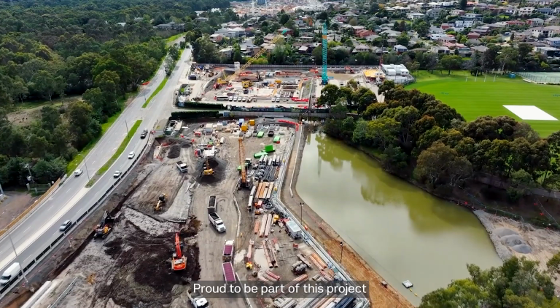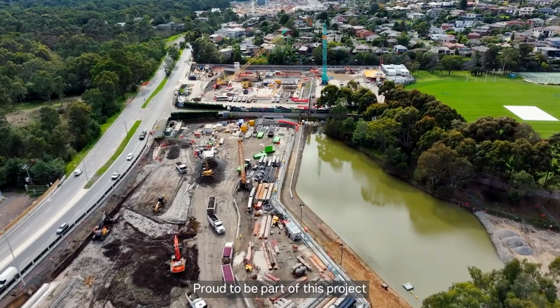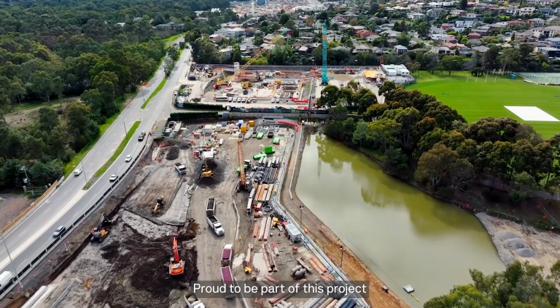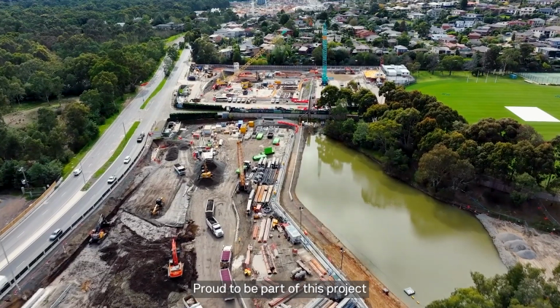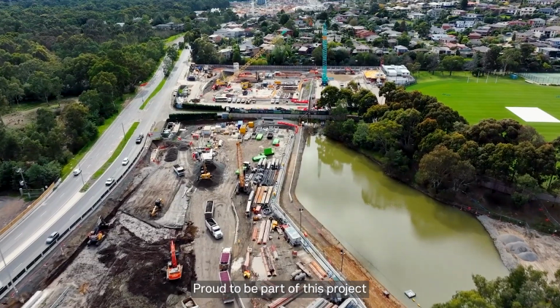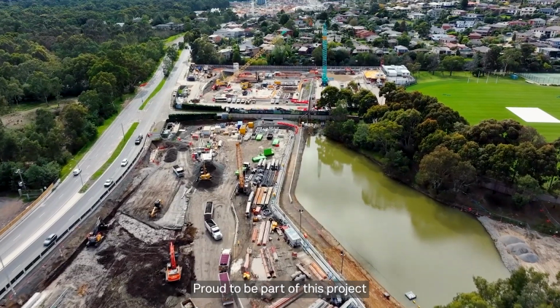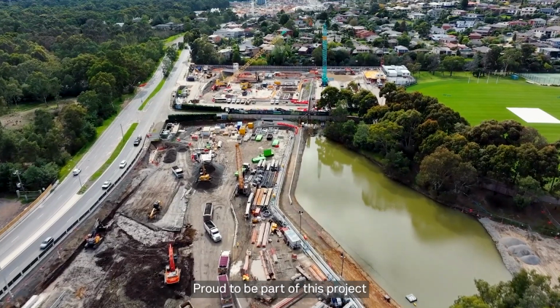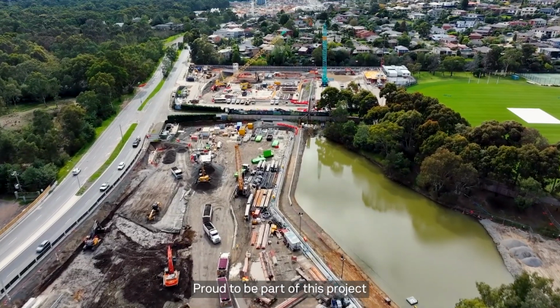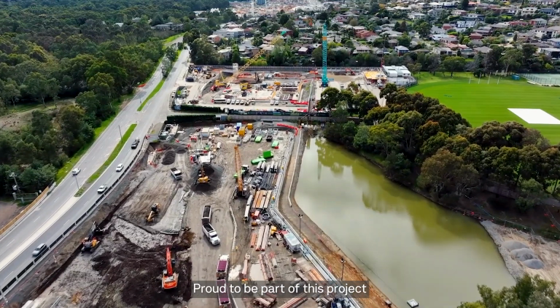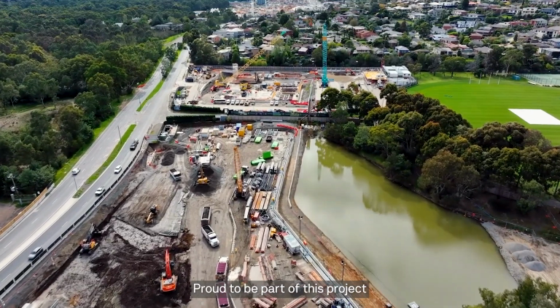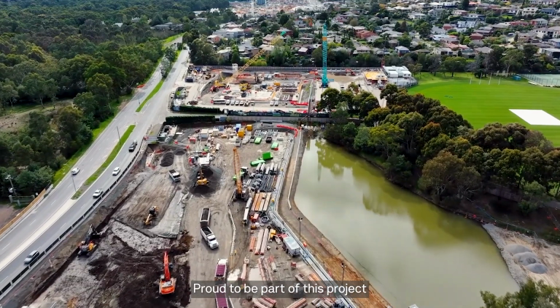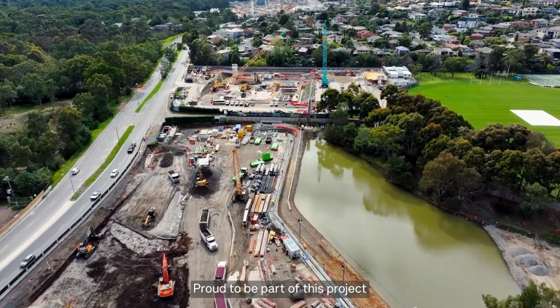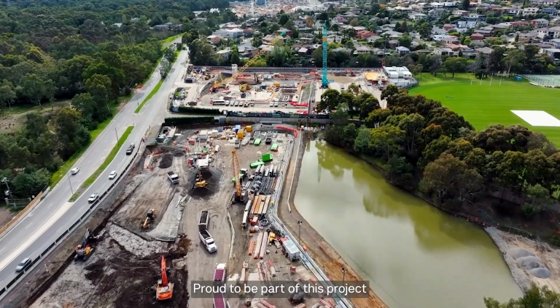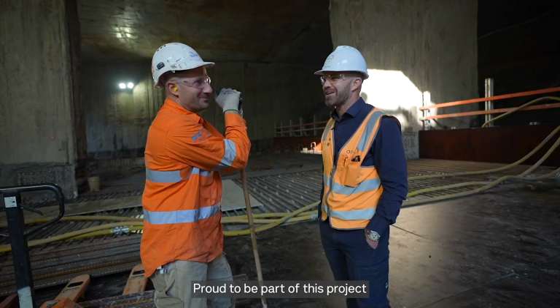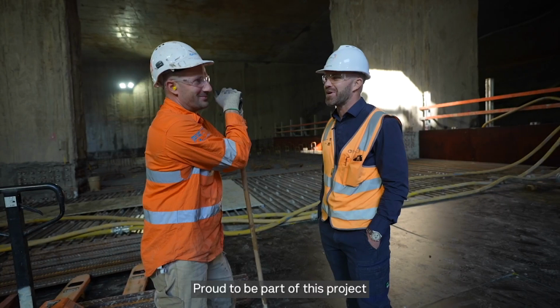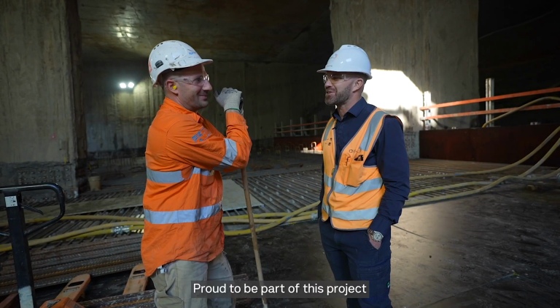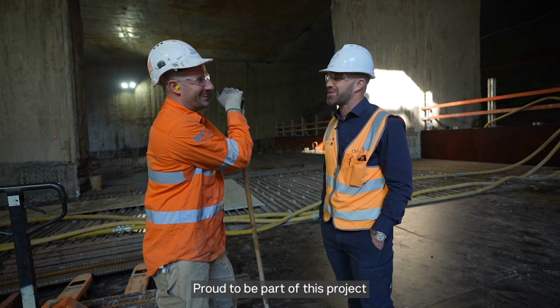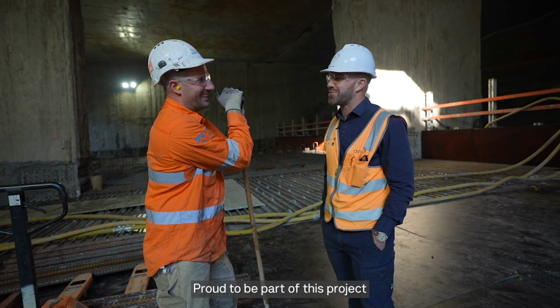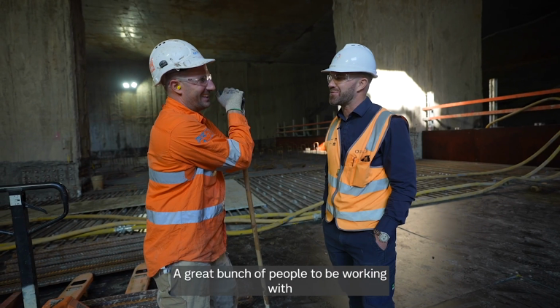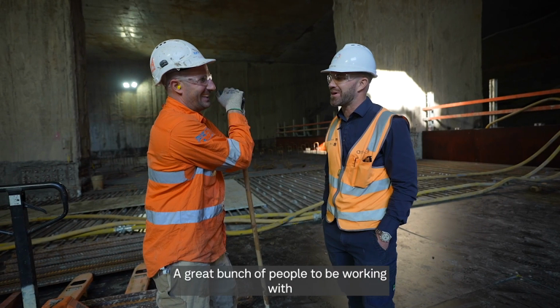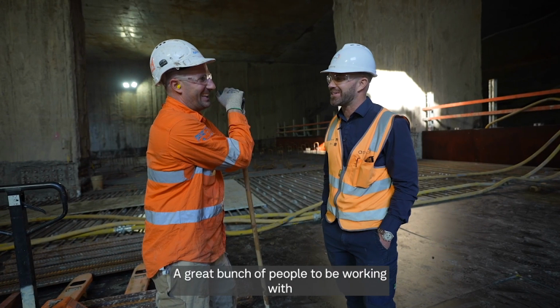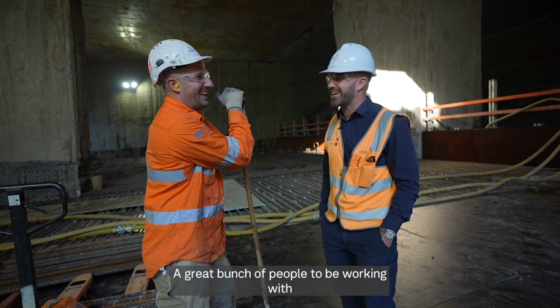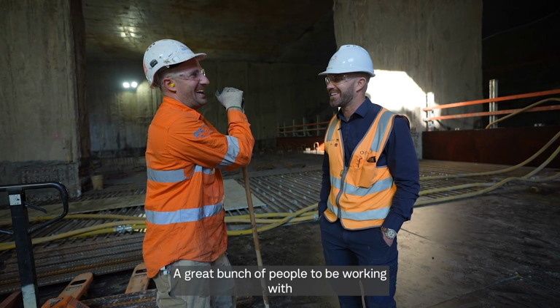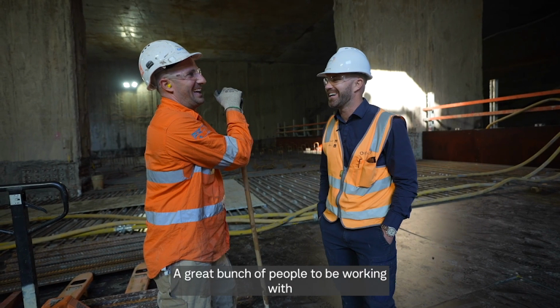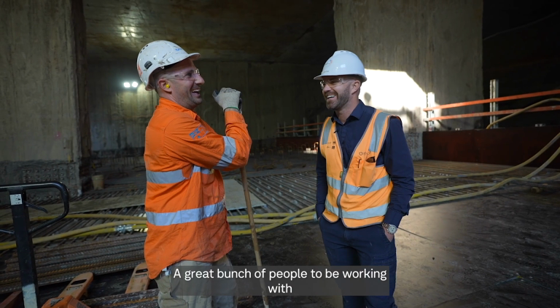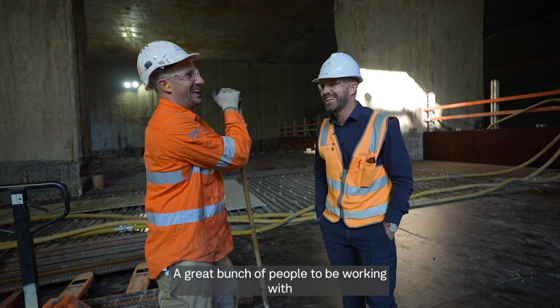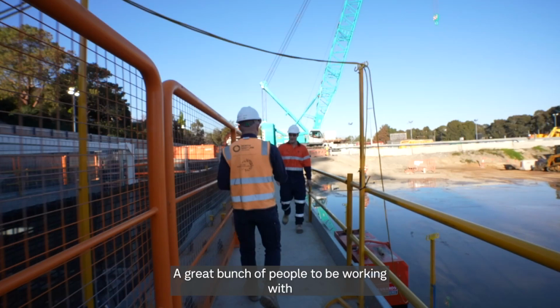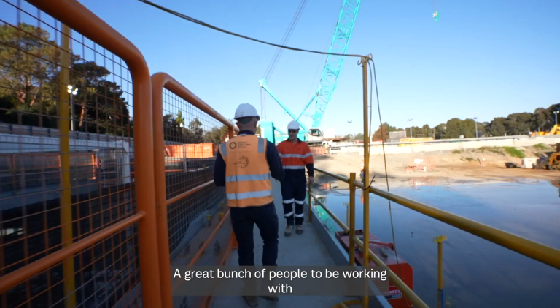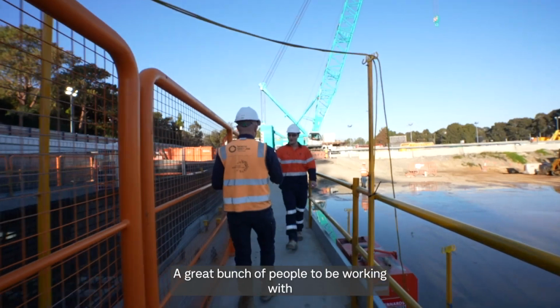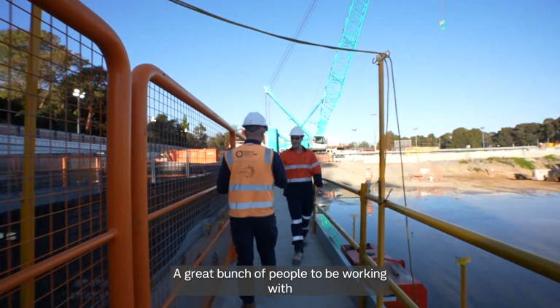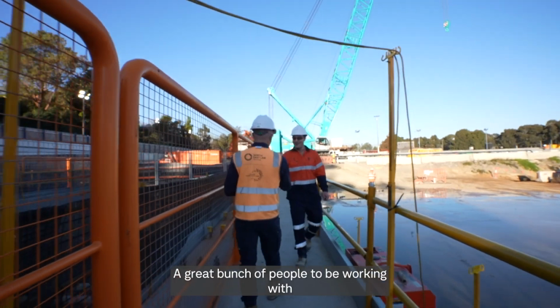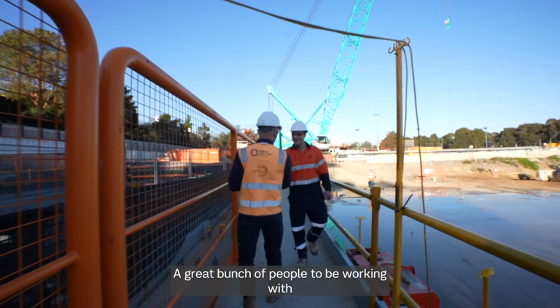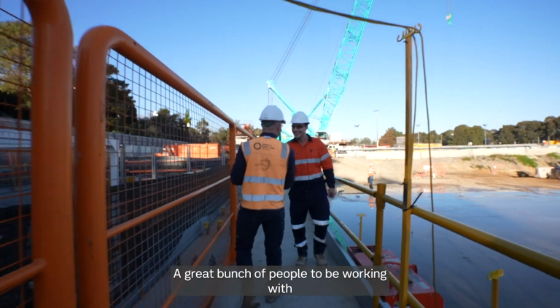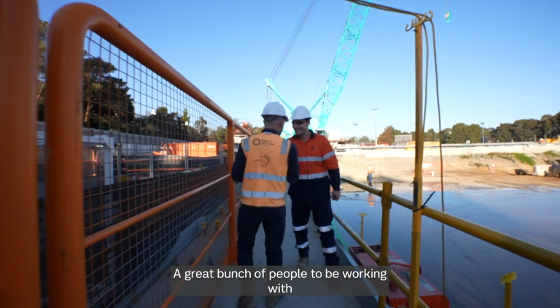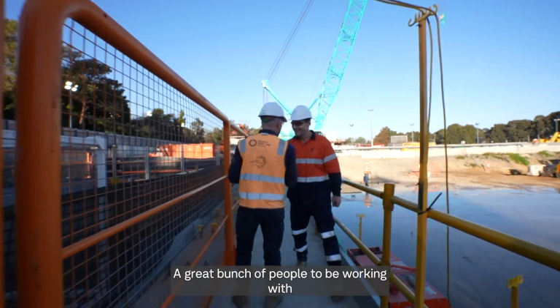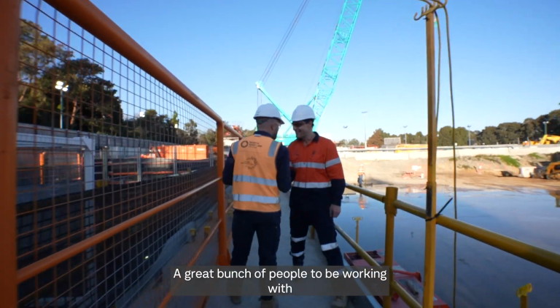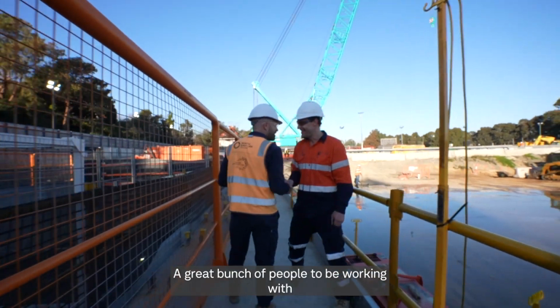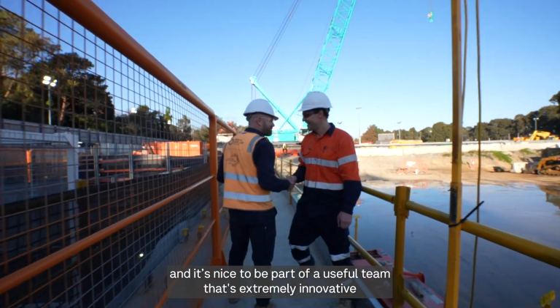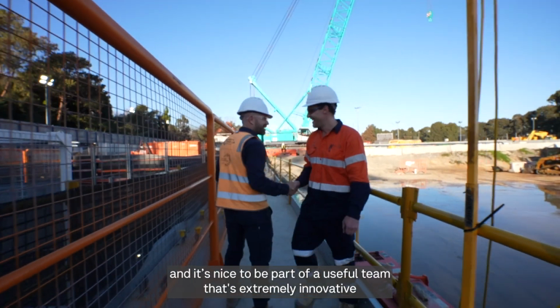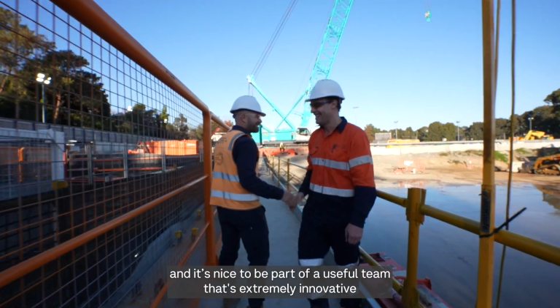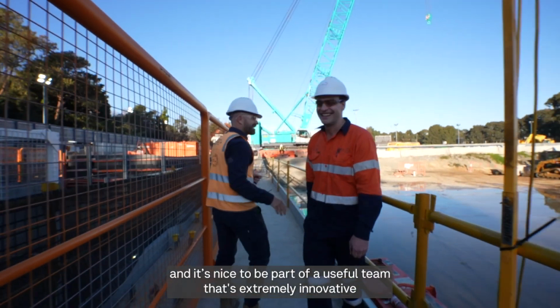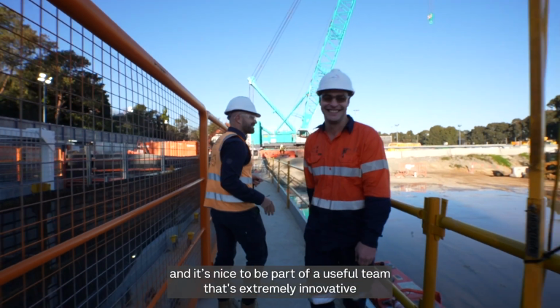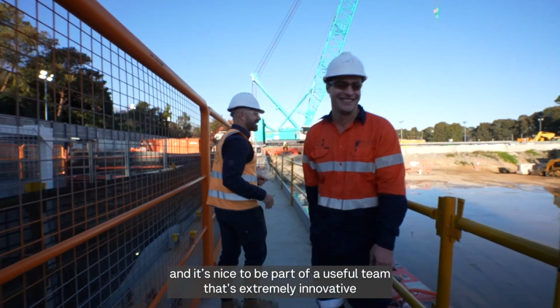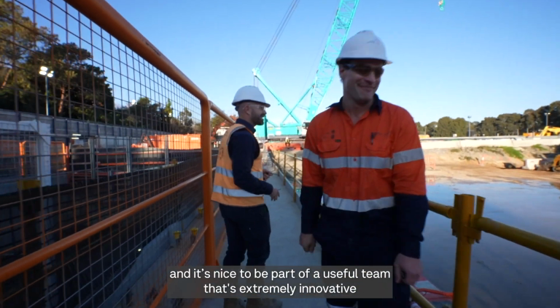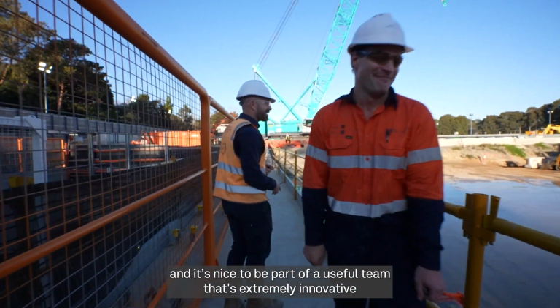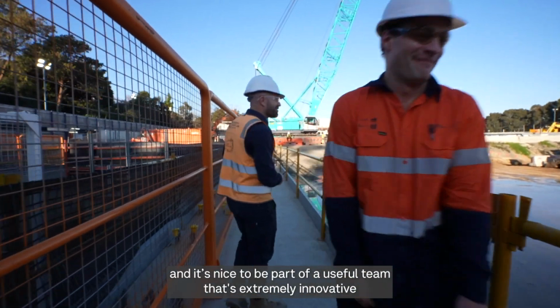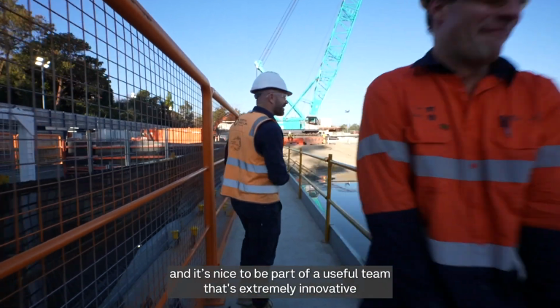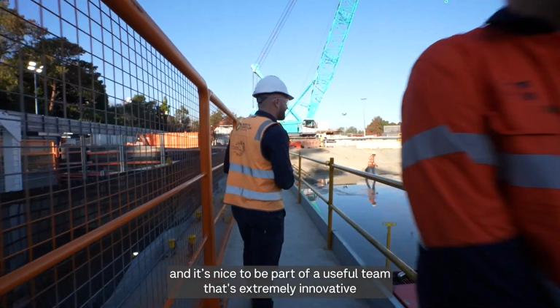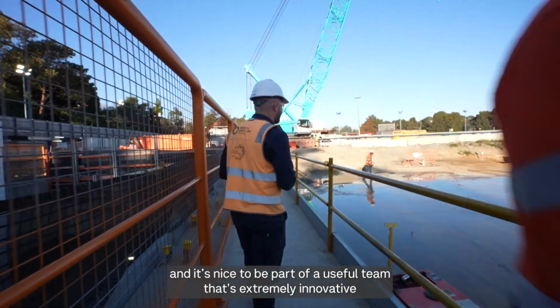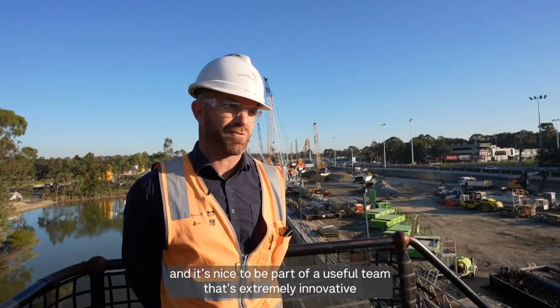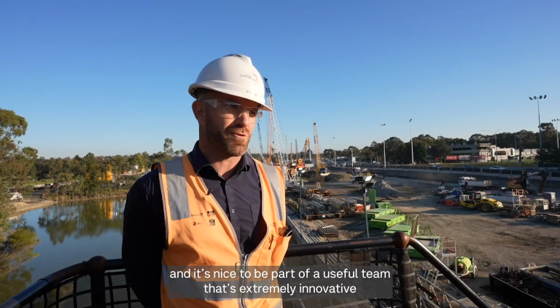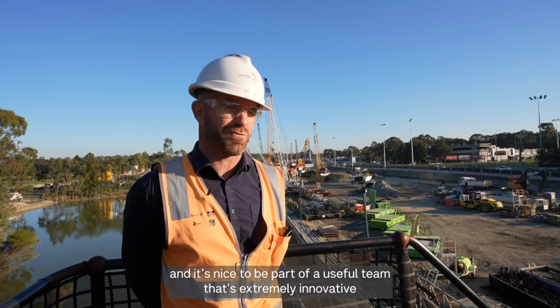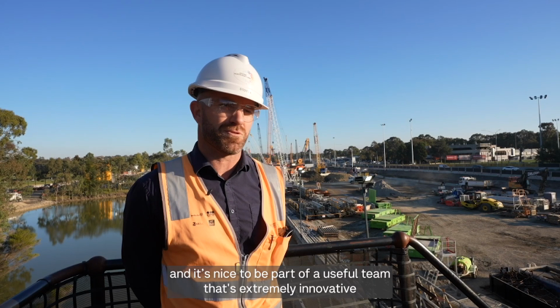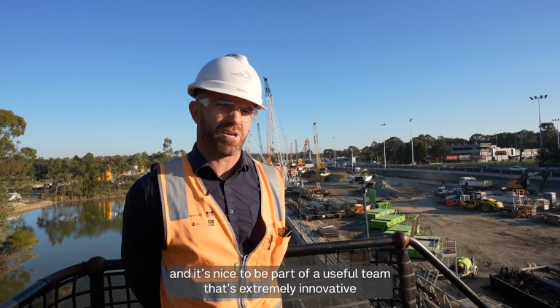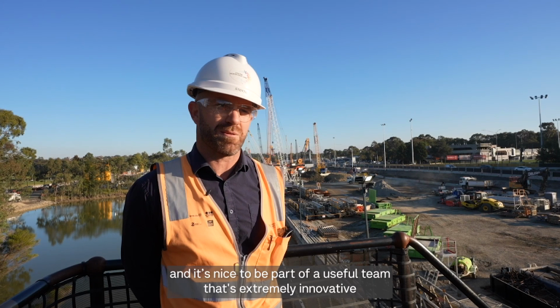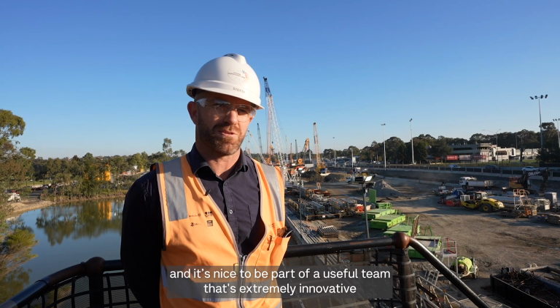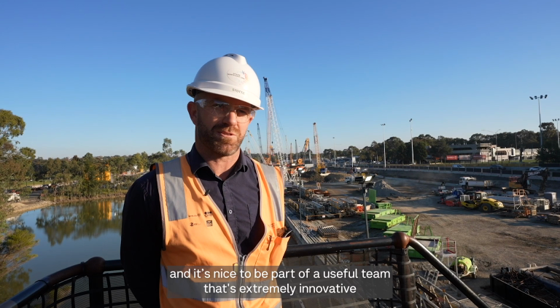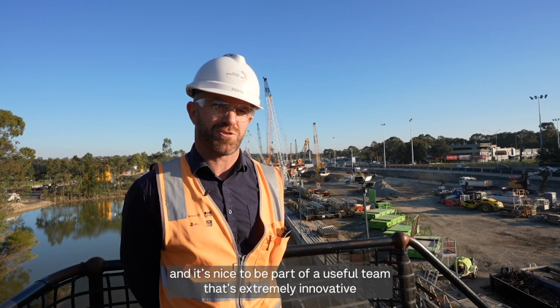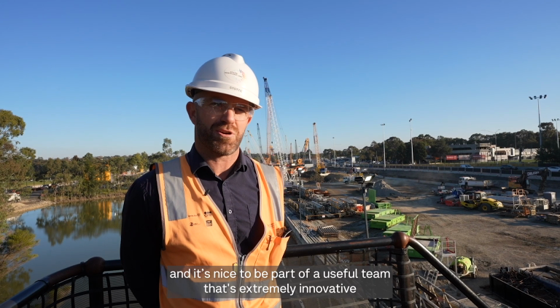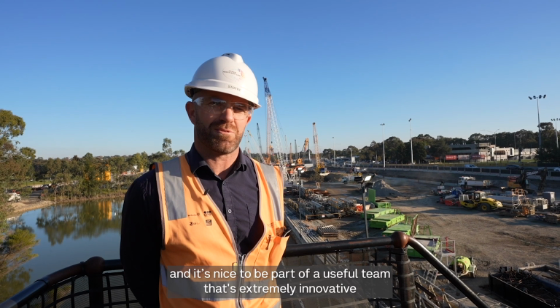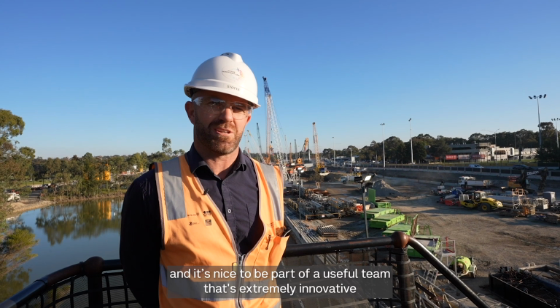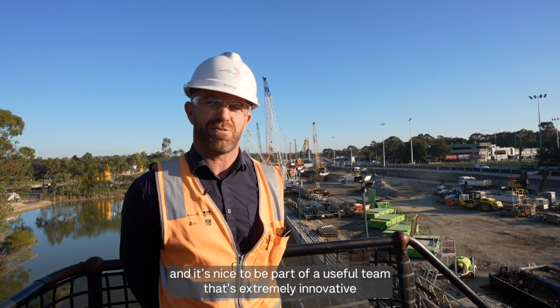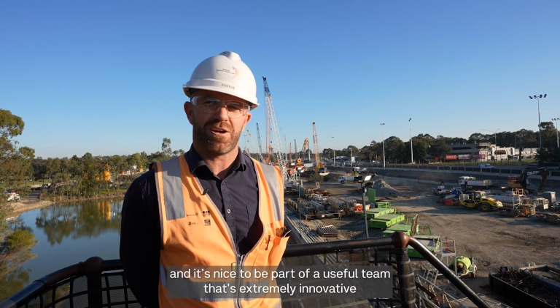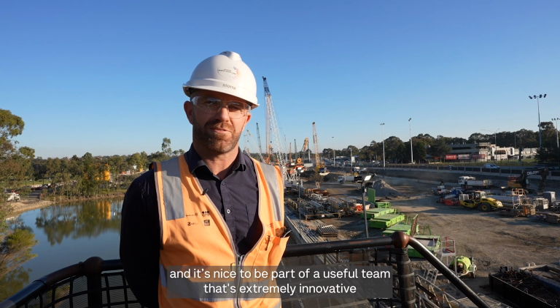Proud to be part of this project. There's a great bunch of people to be working with. It's been nice to be part of a youthful team. It's extremely innovative.